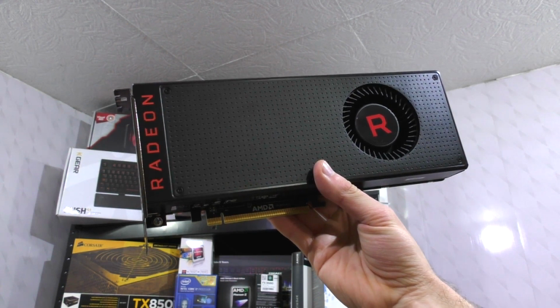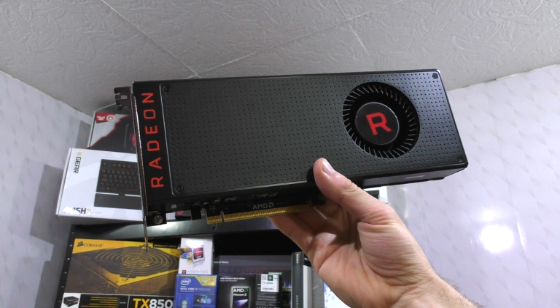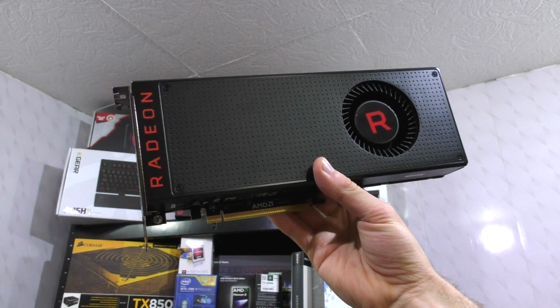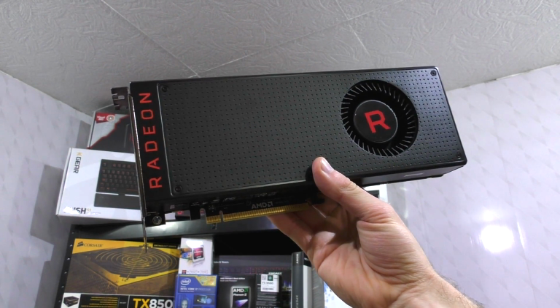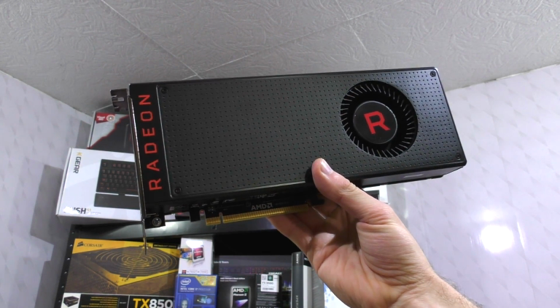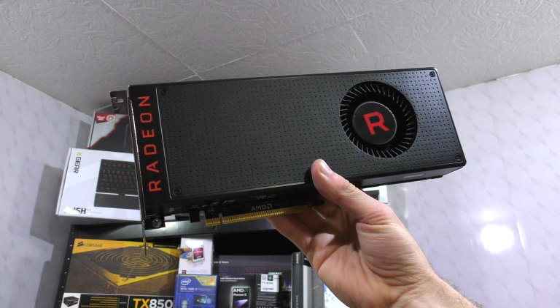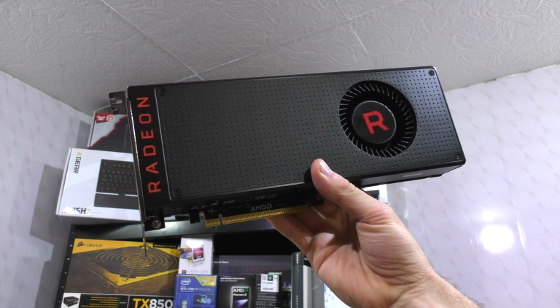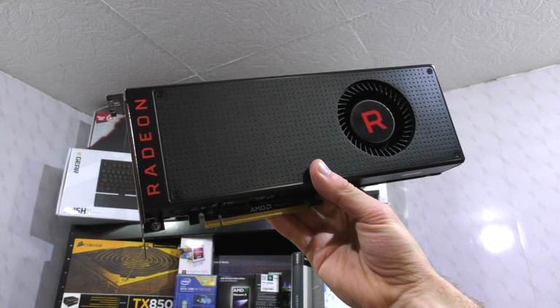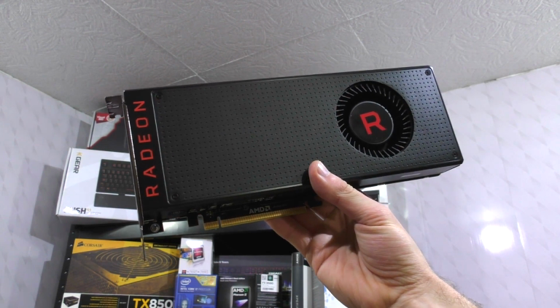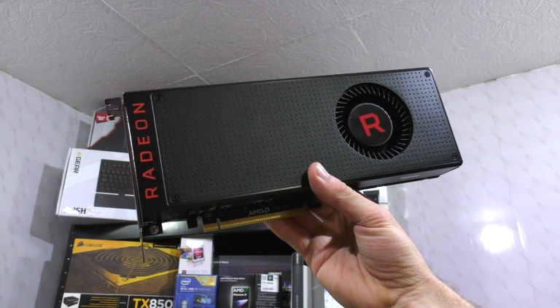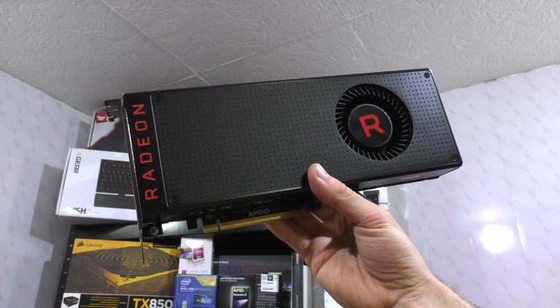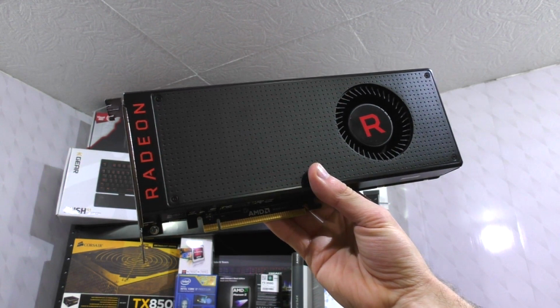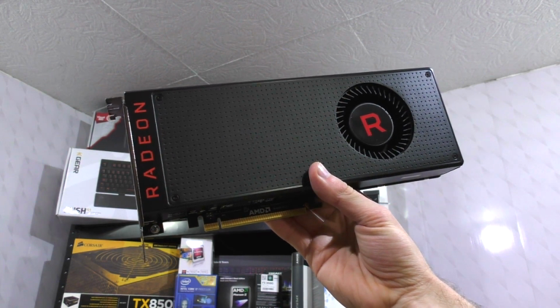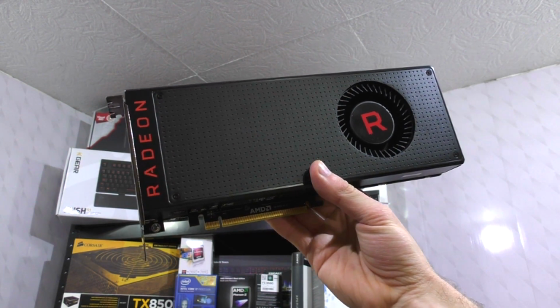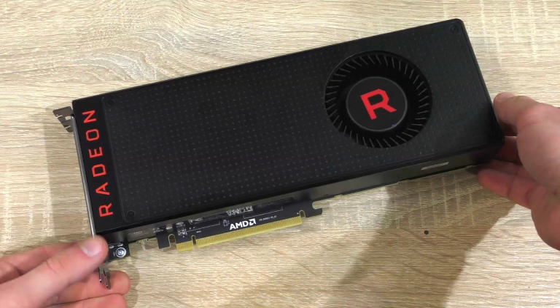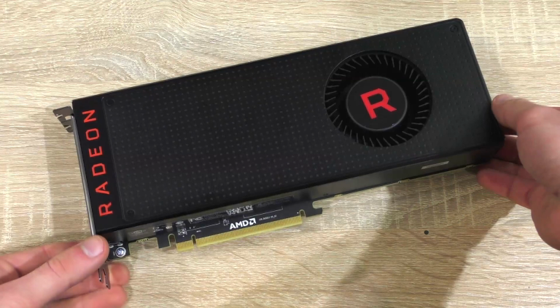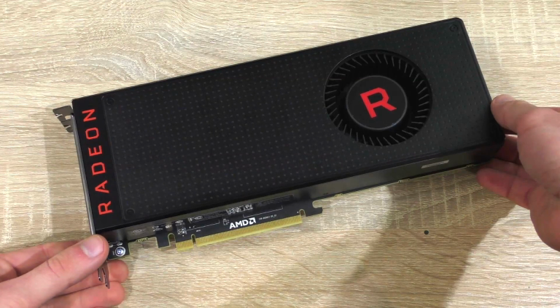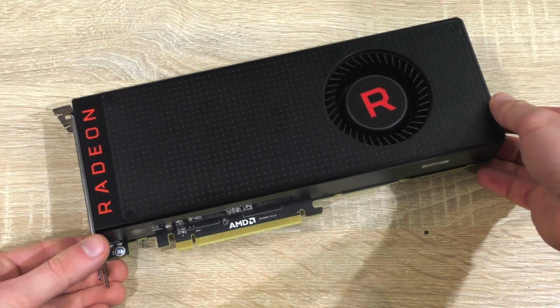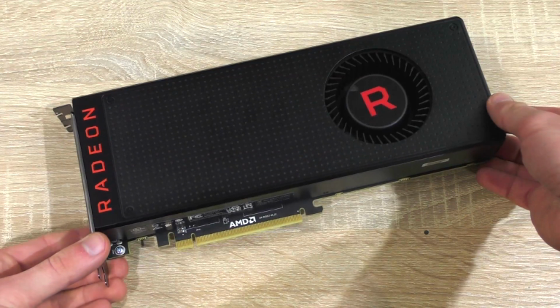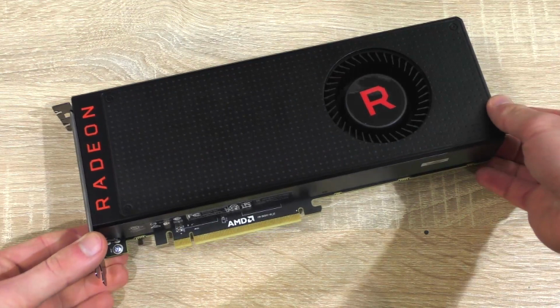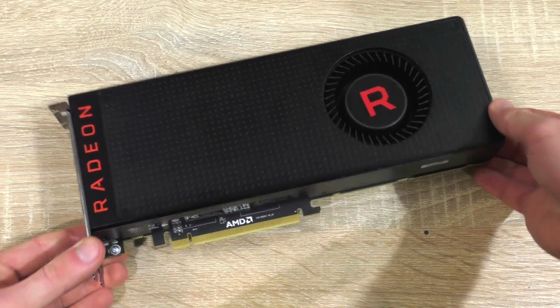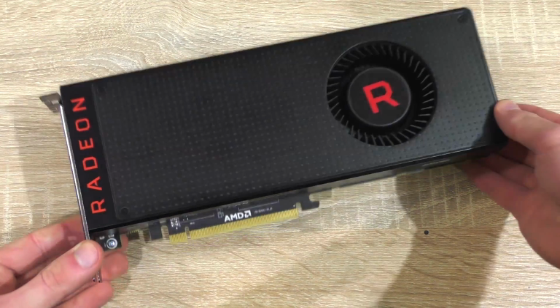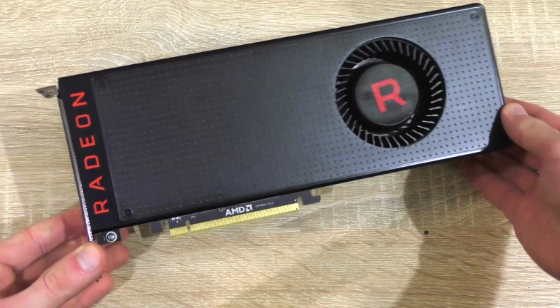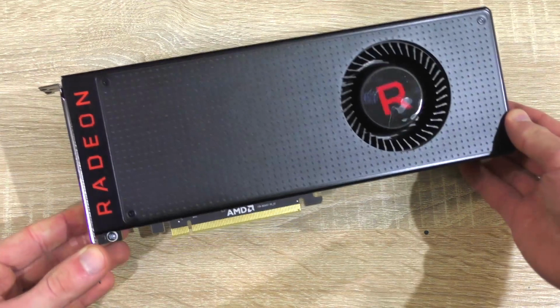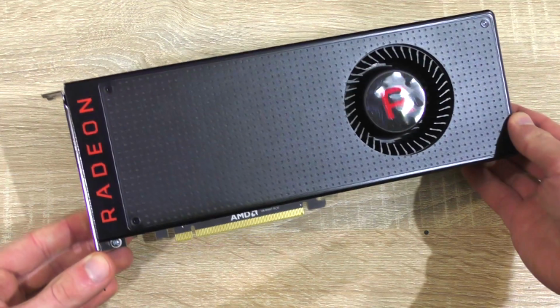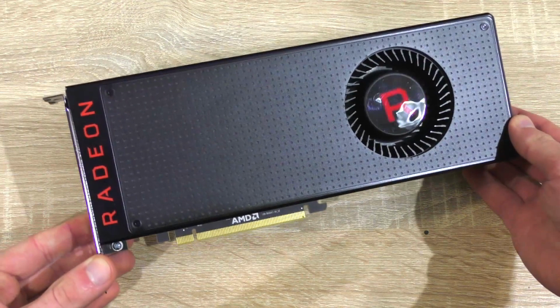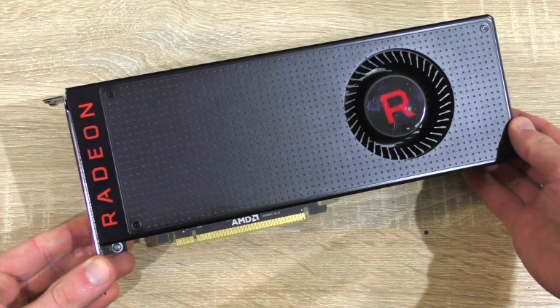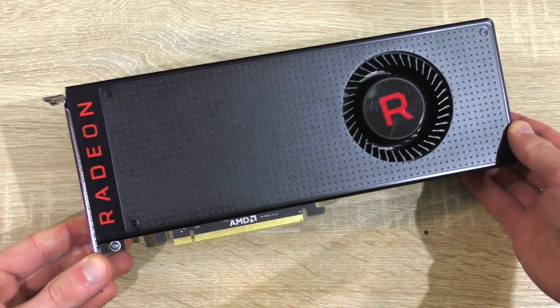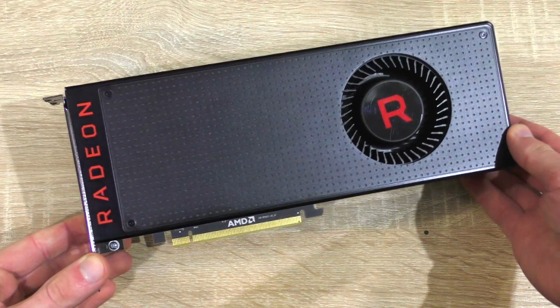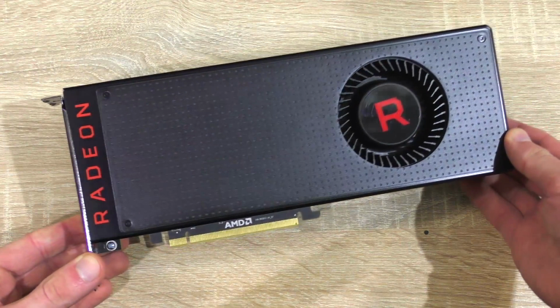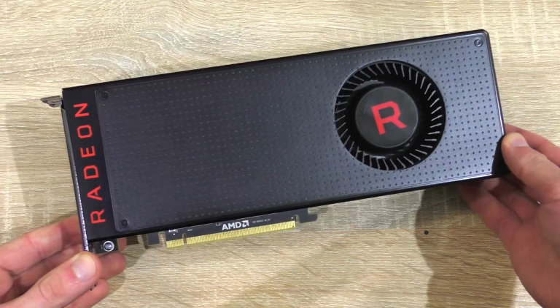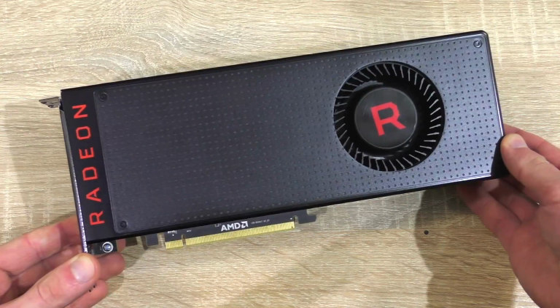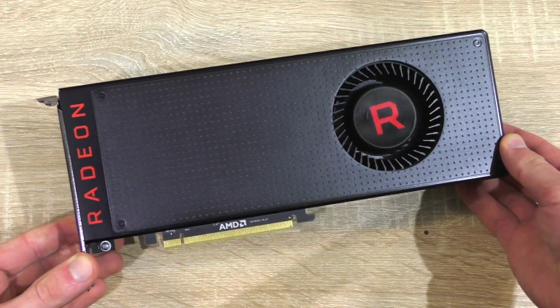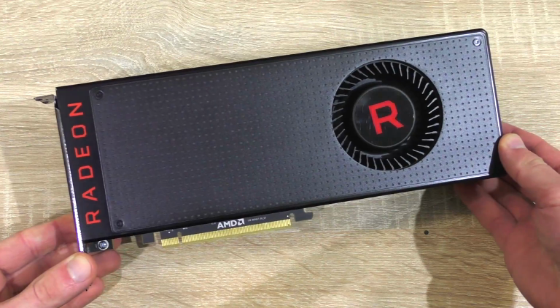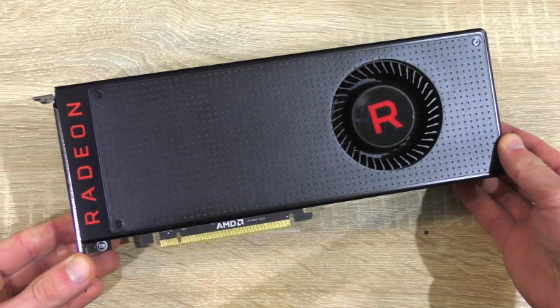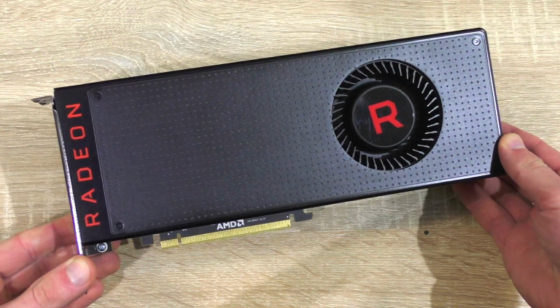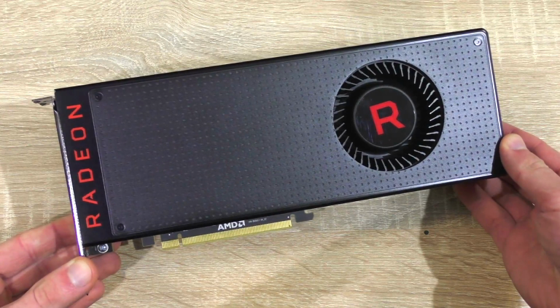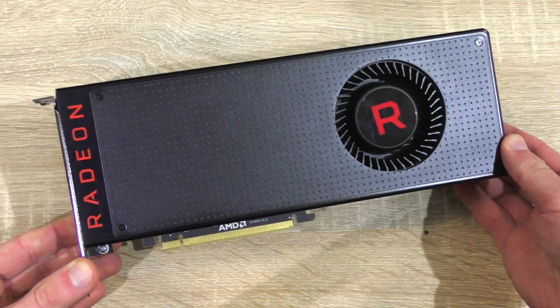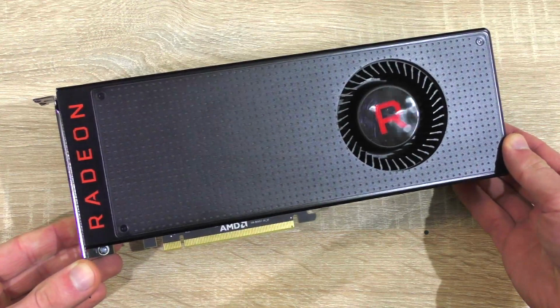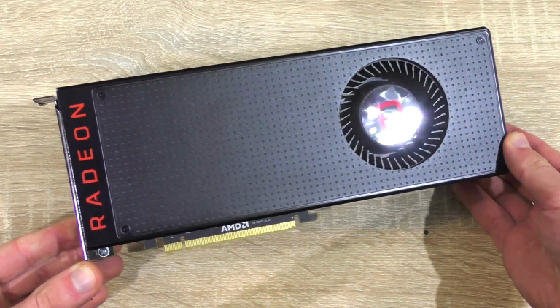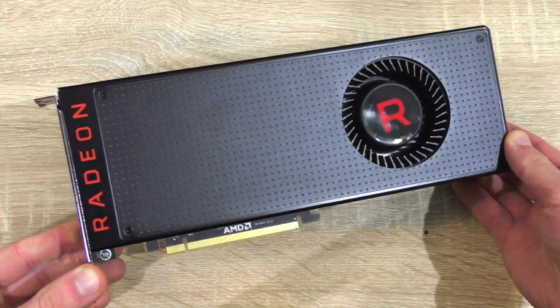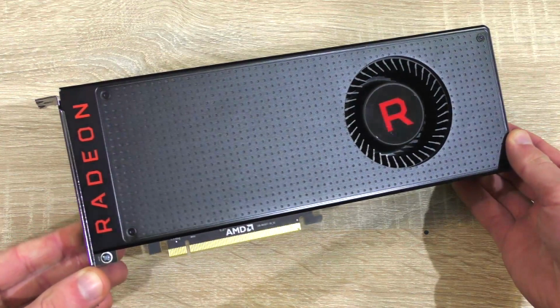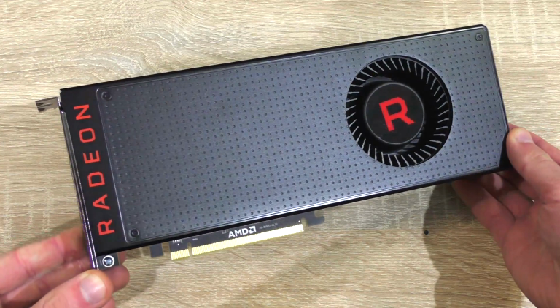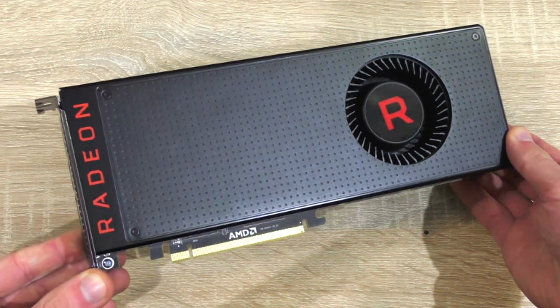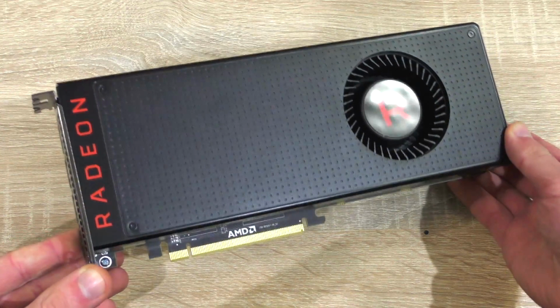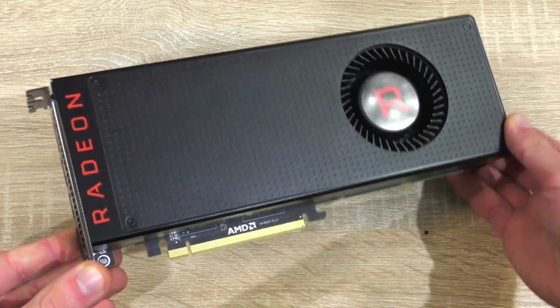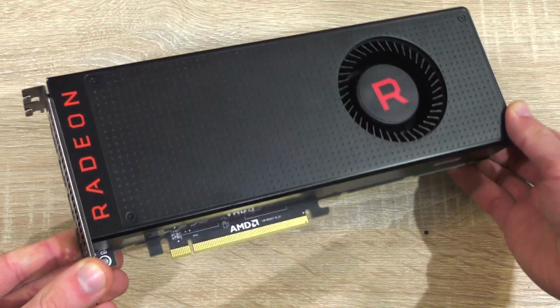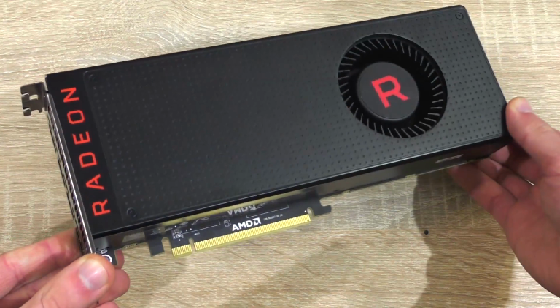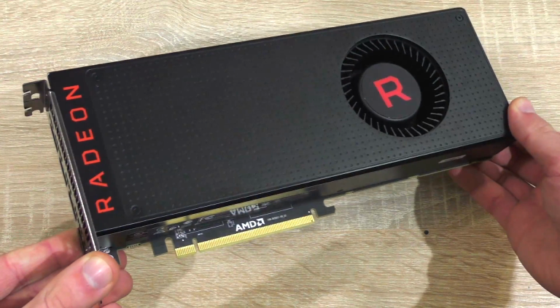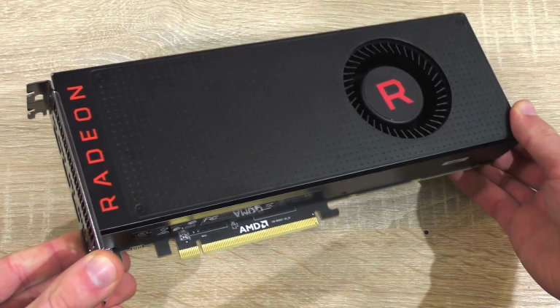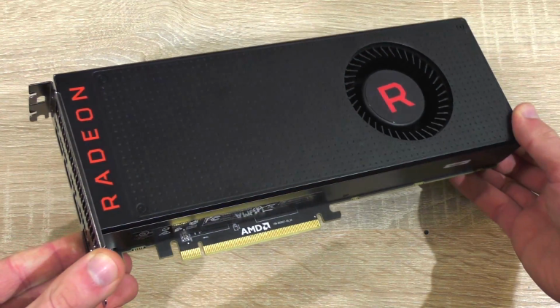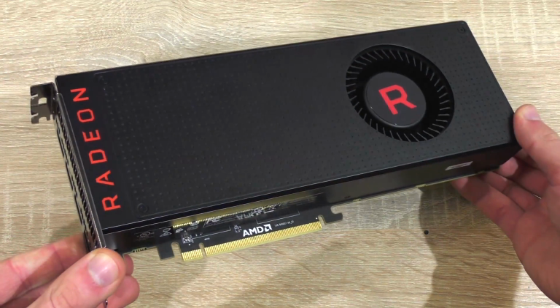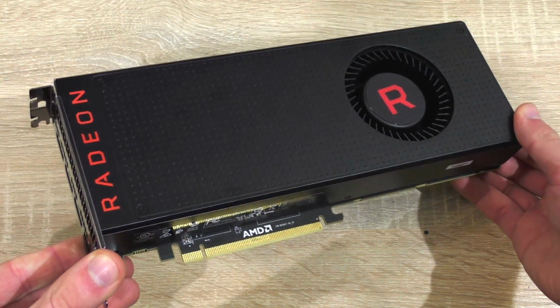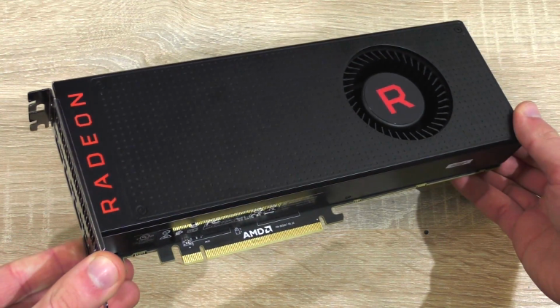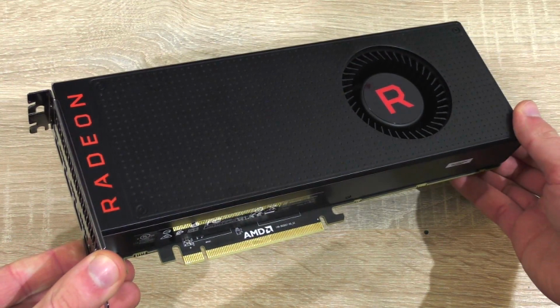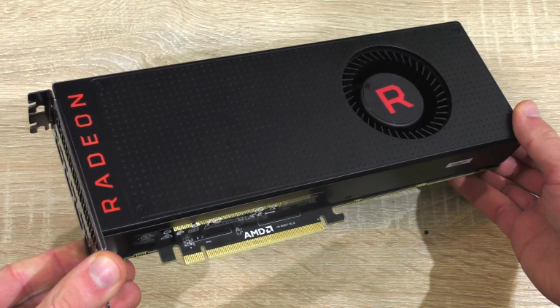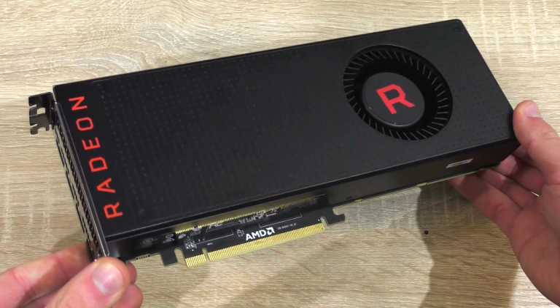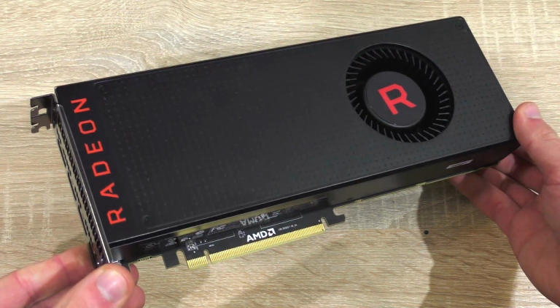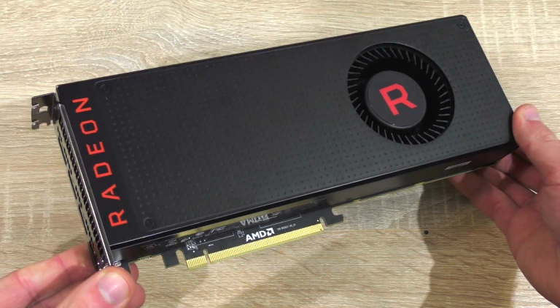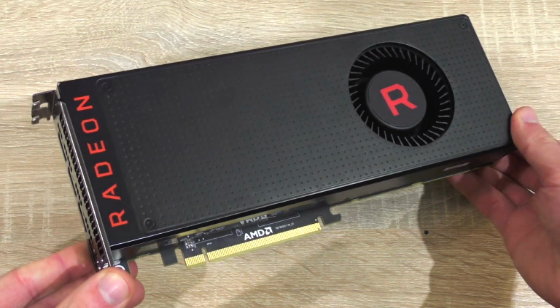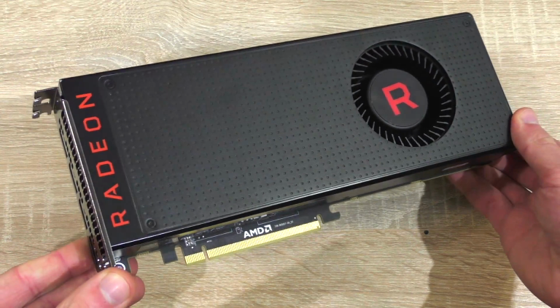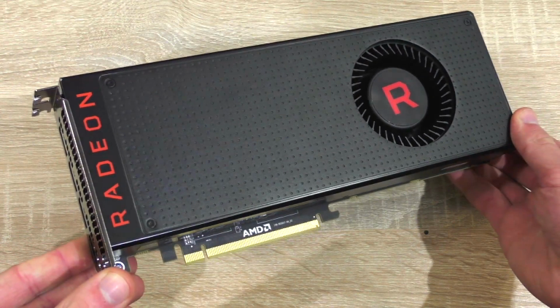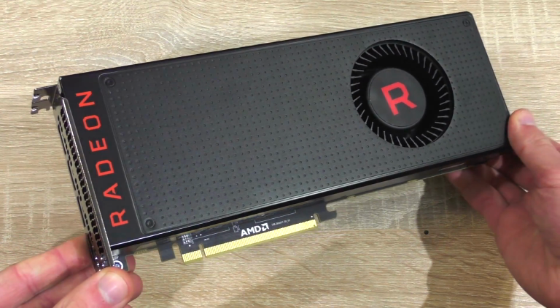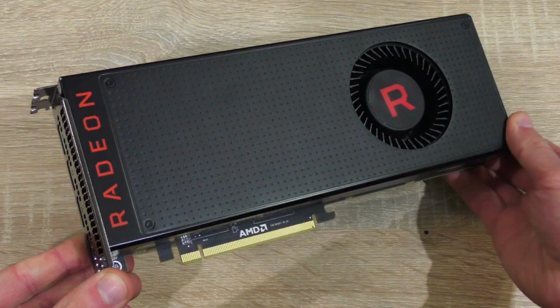I'm not stopping there — I'll go the extra mile and will overclock, basically squeezing every last bit of power out of the Vega 56.